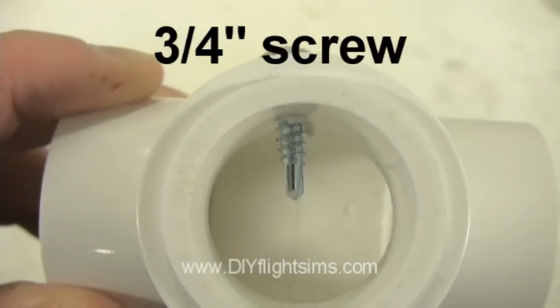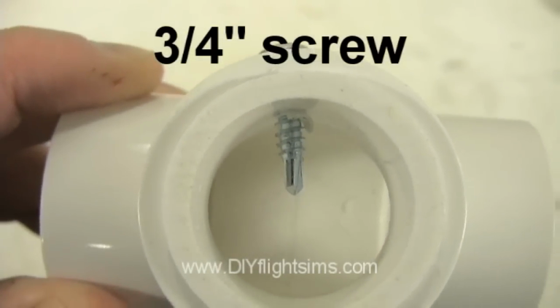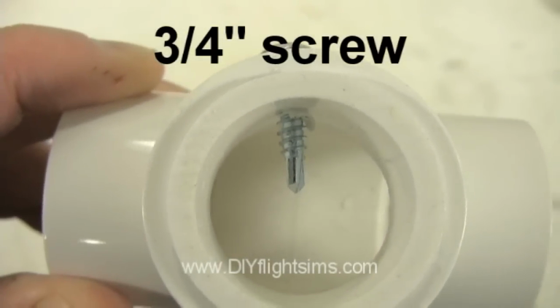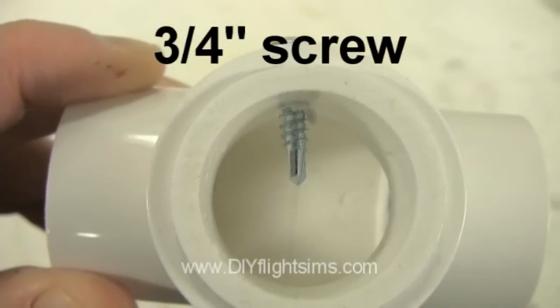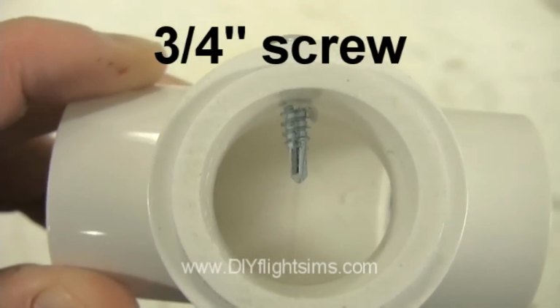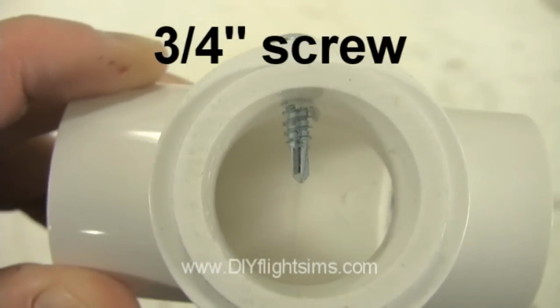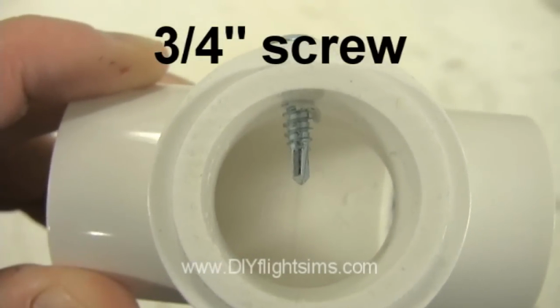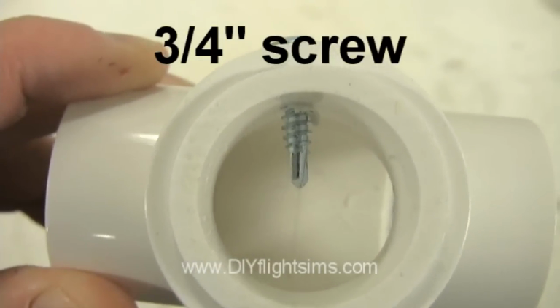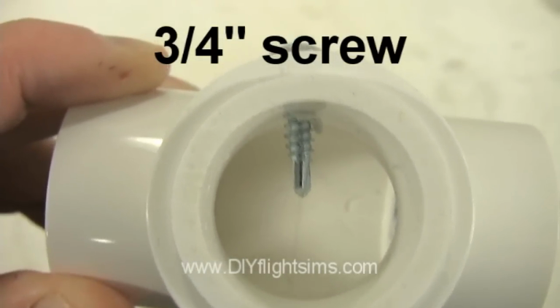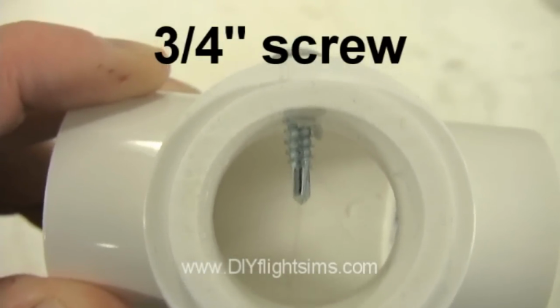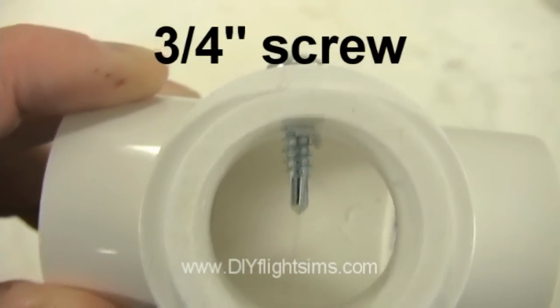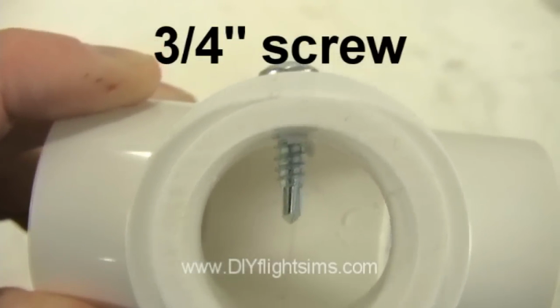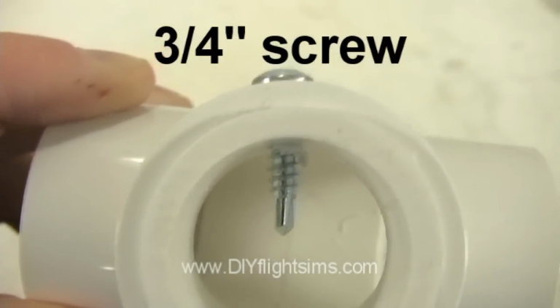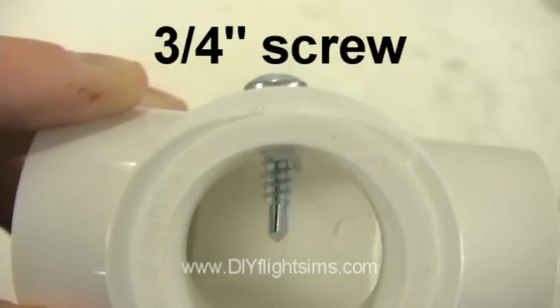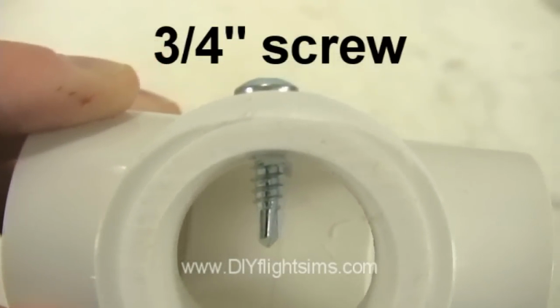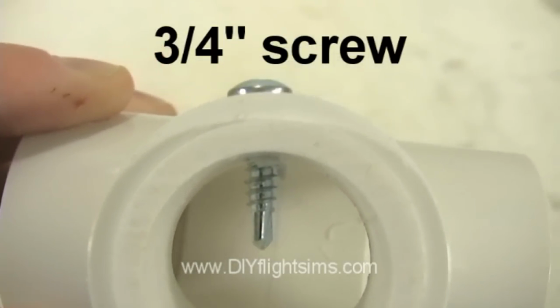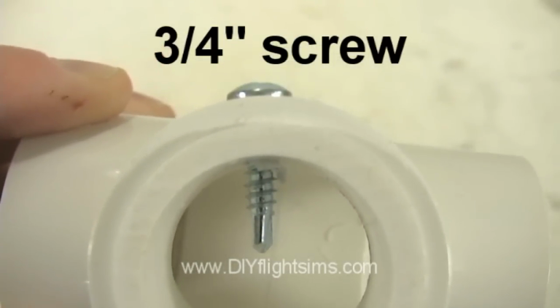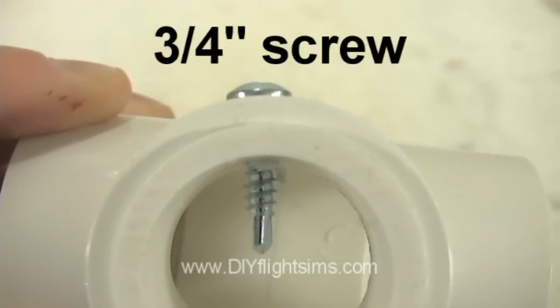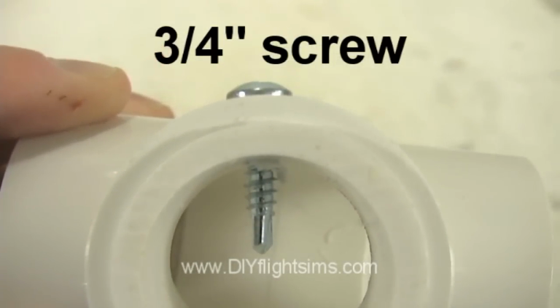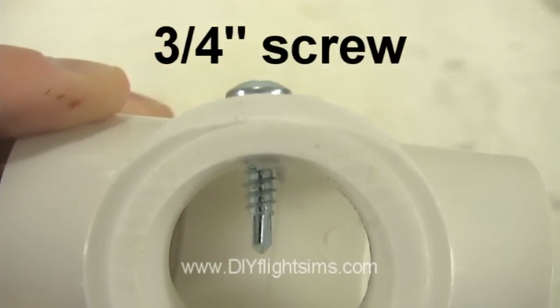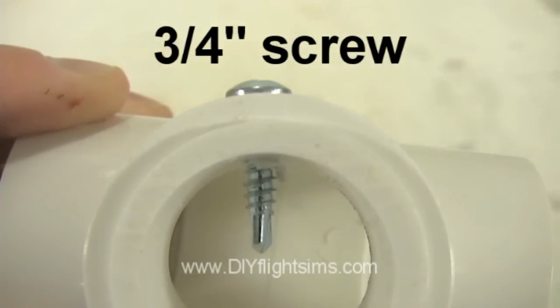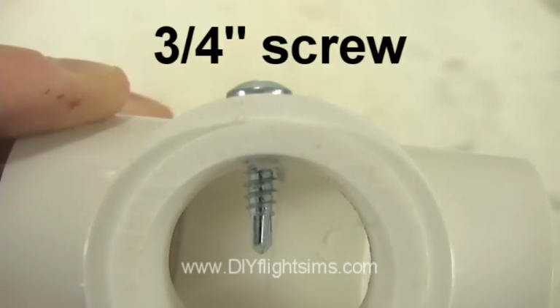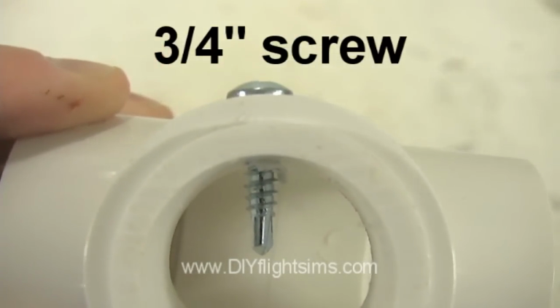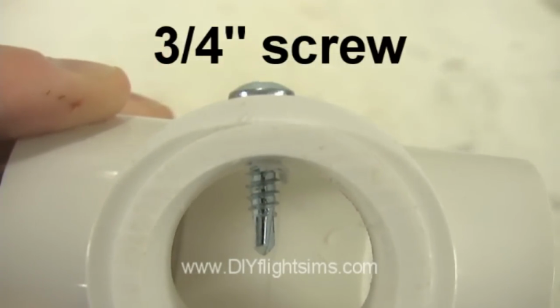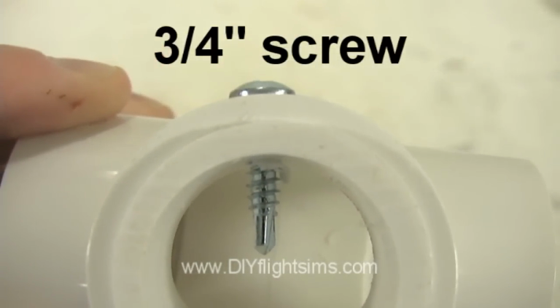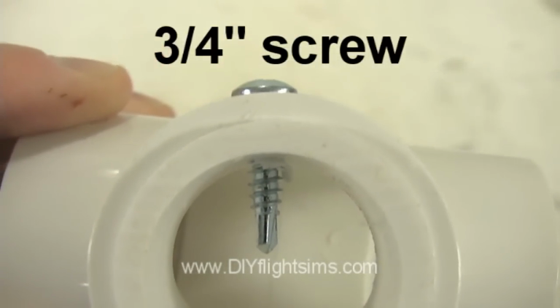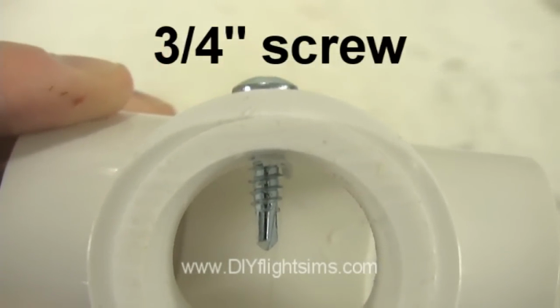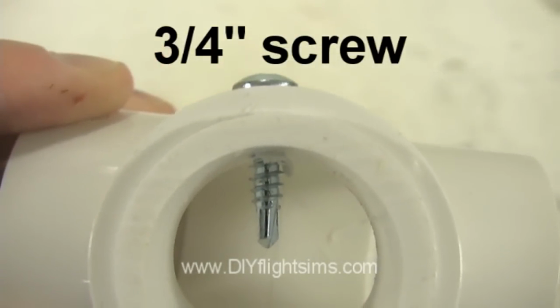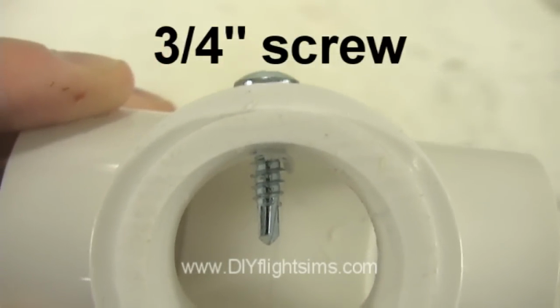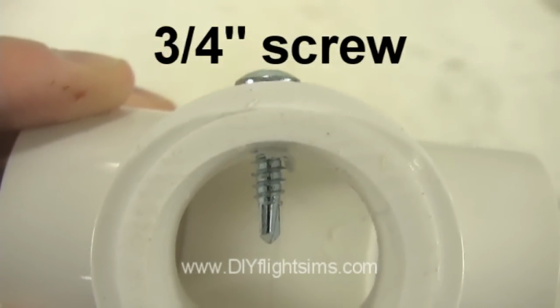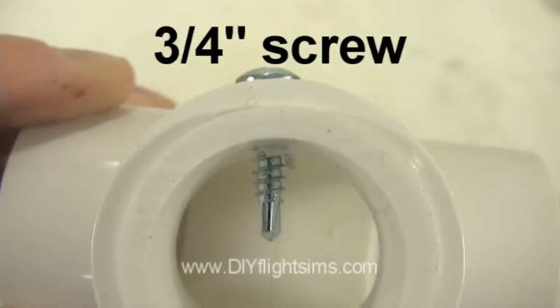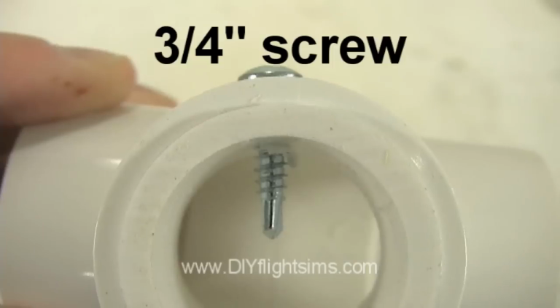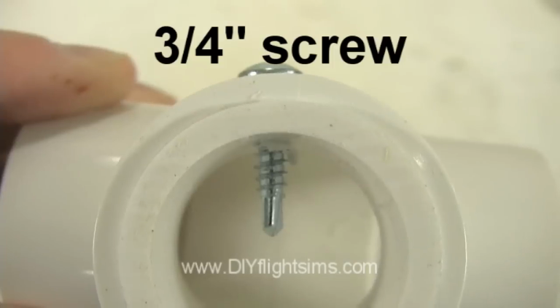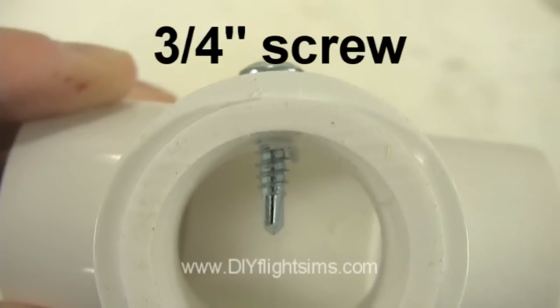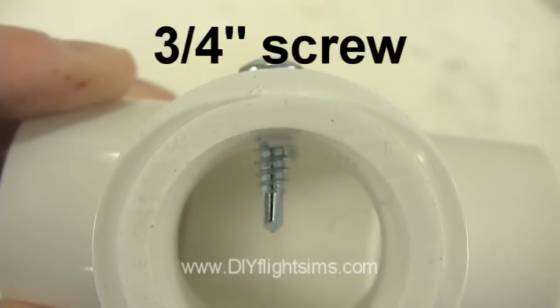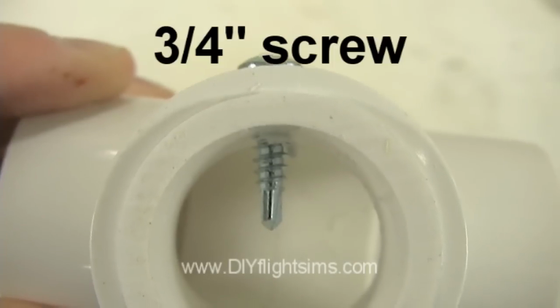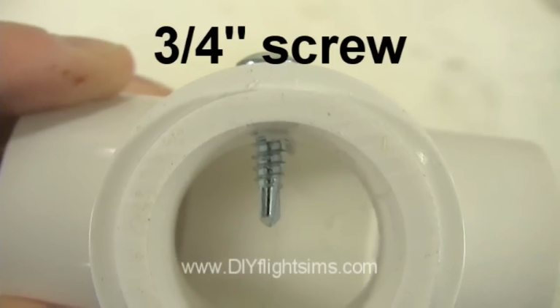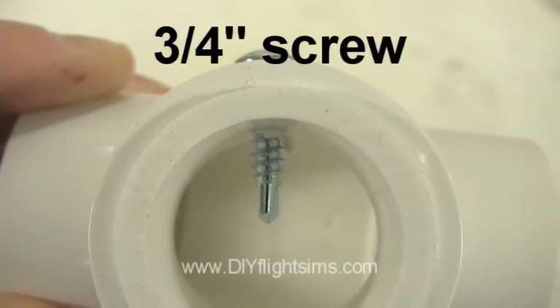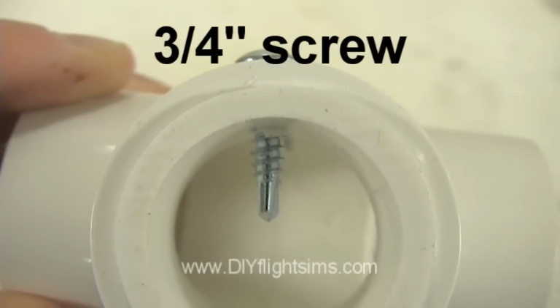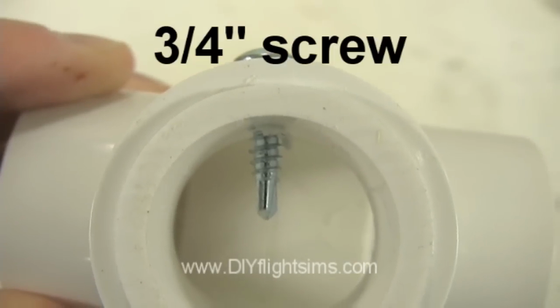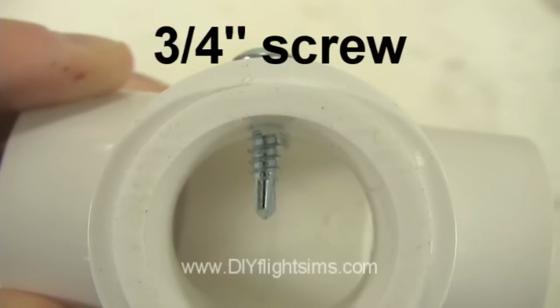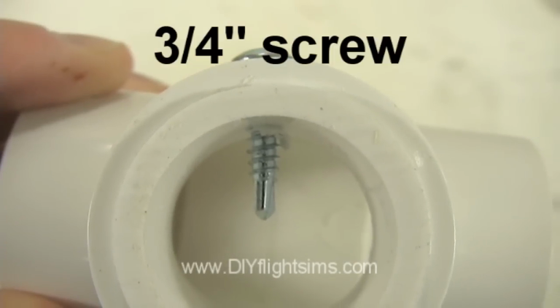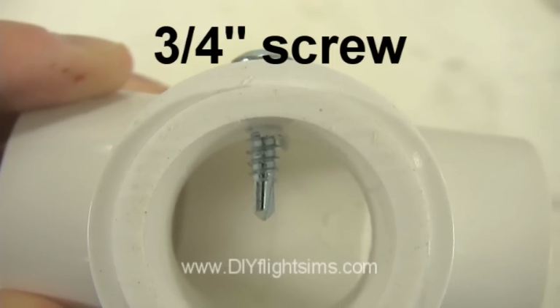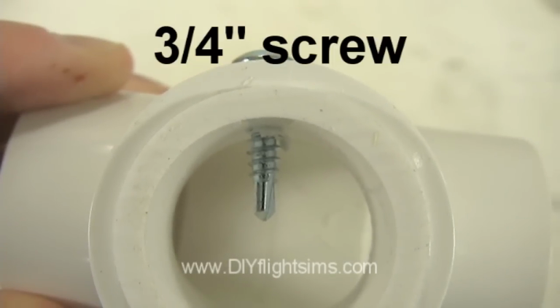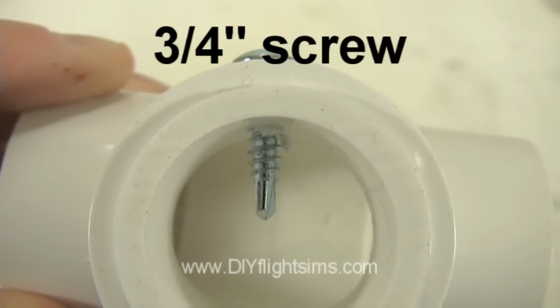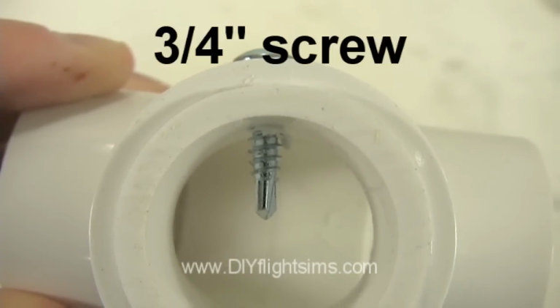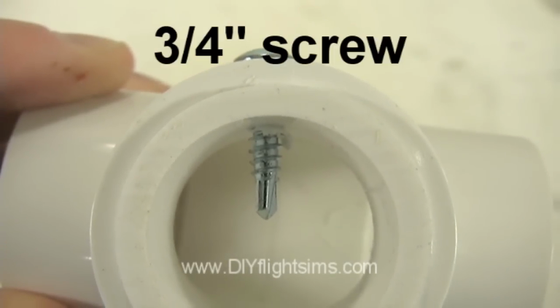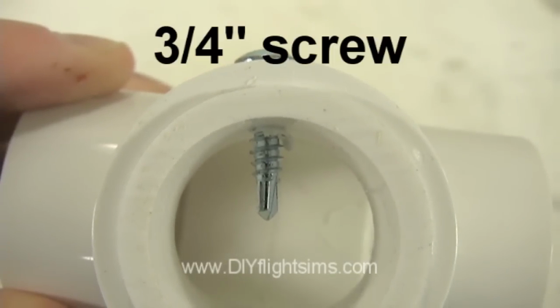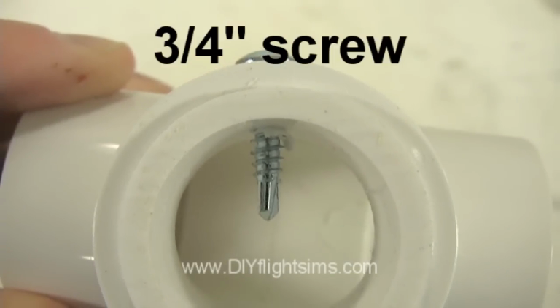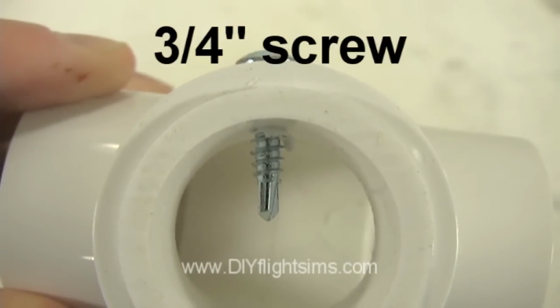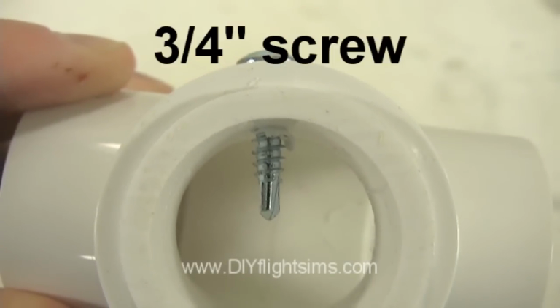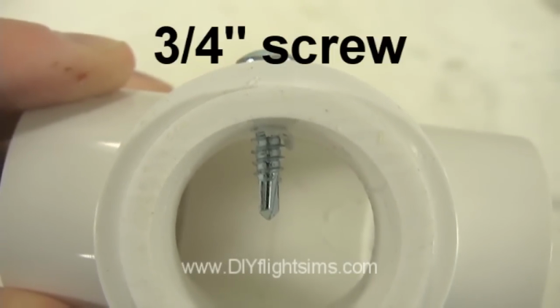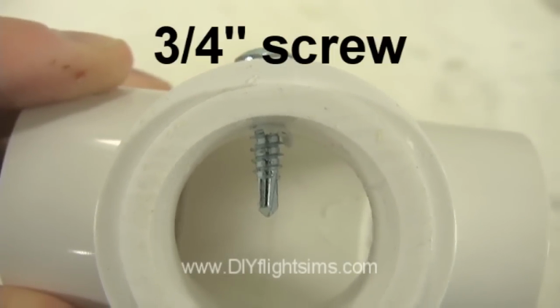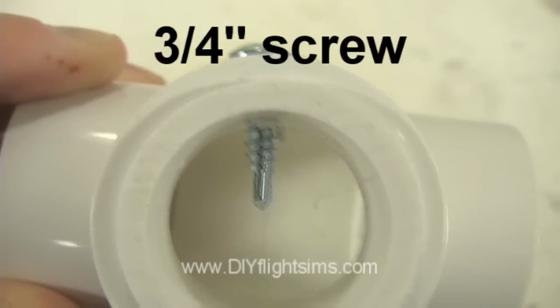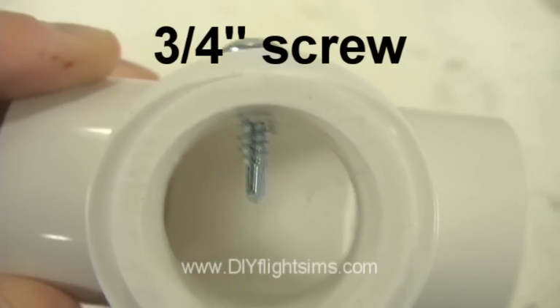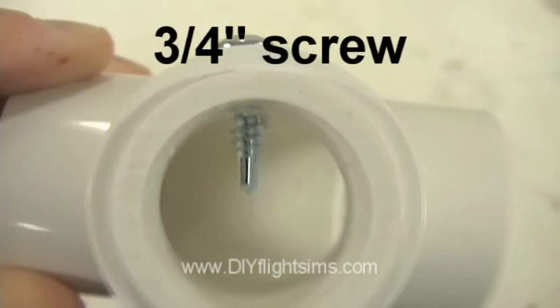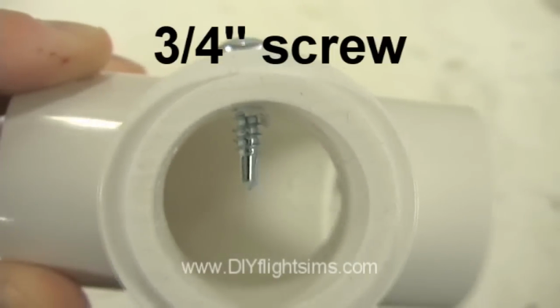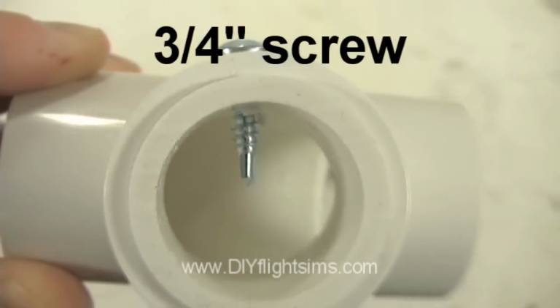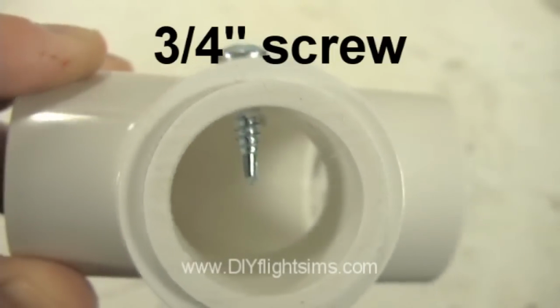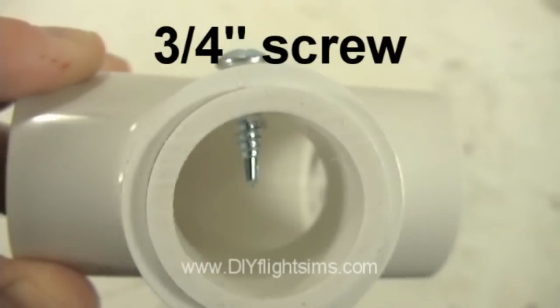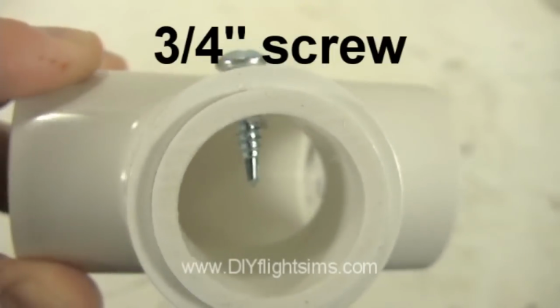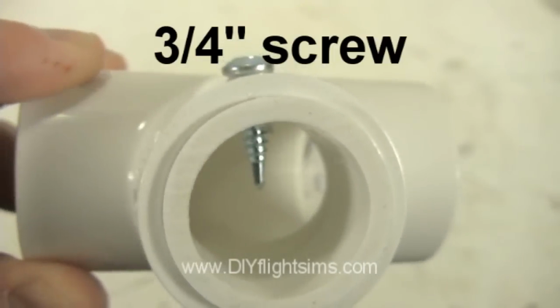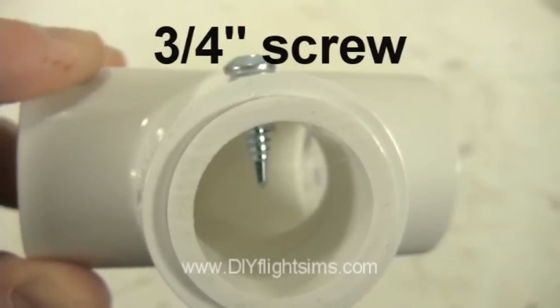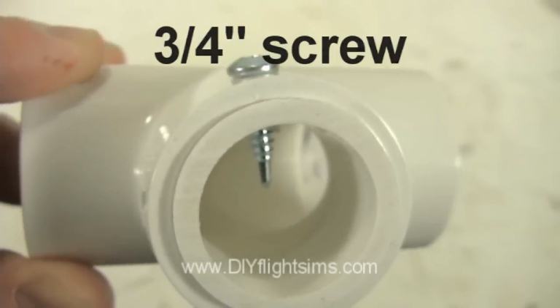This unique angle shows we have drilled the screw through the connector and into the pipe. The pipe is held in place.